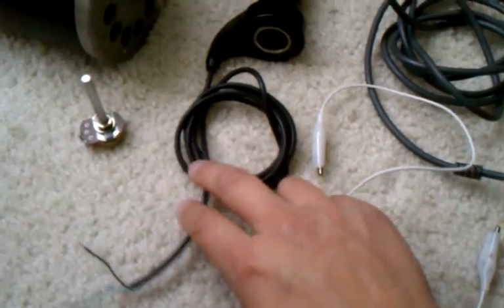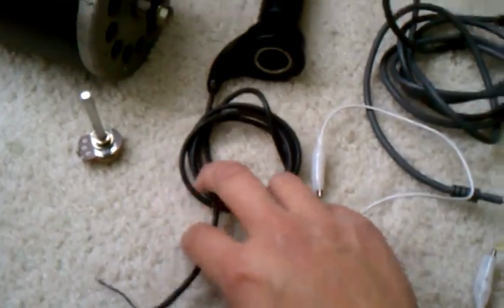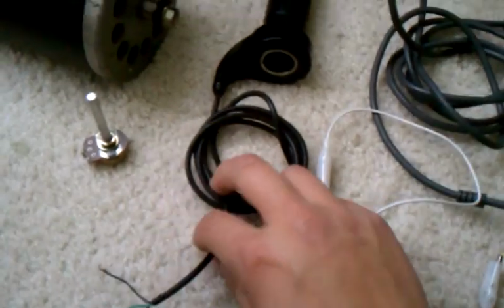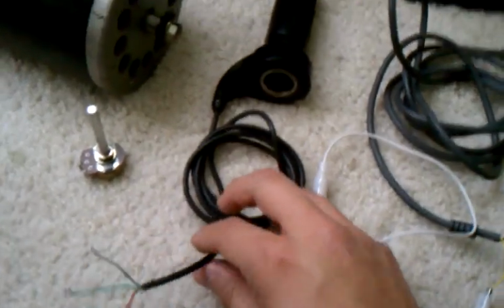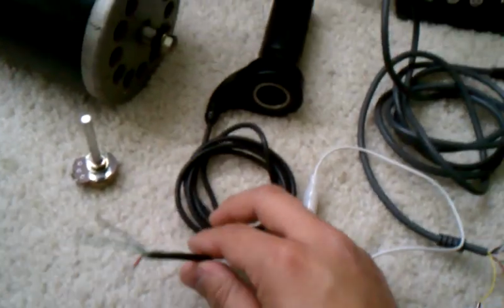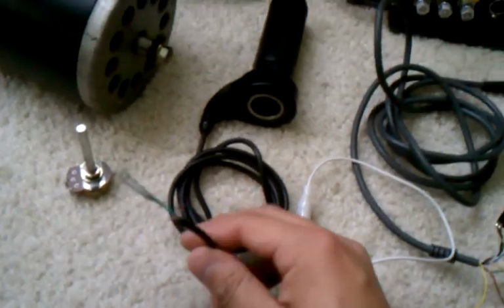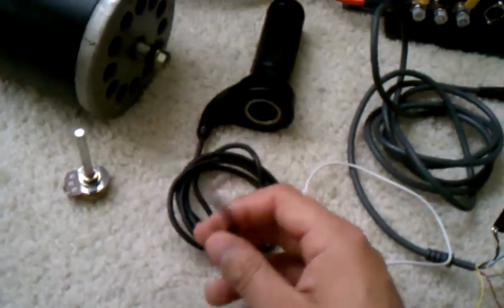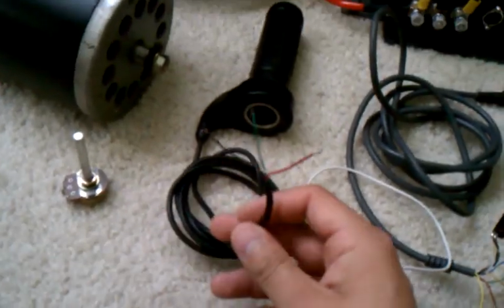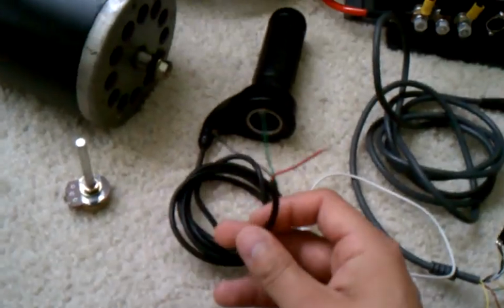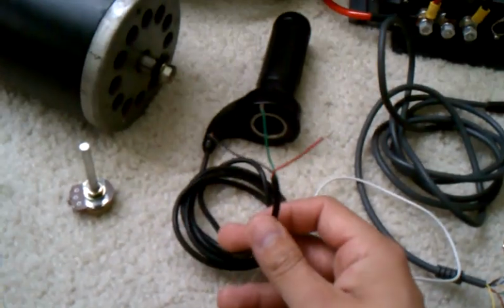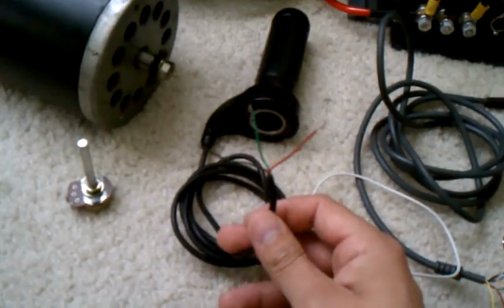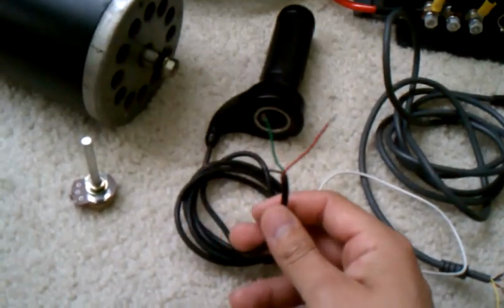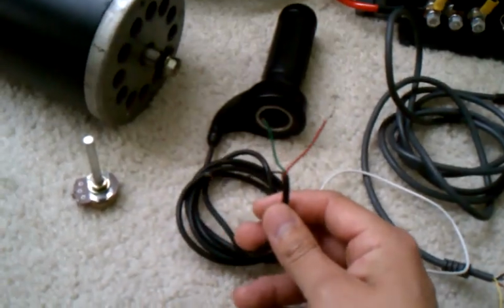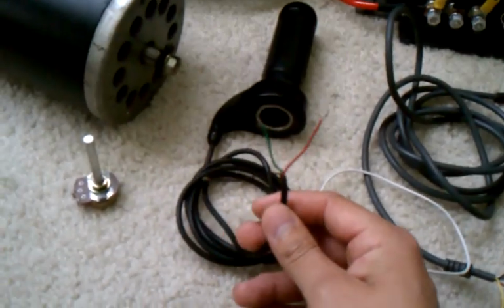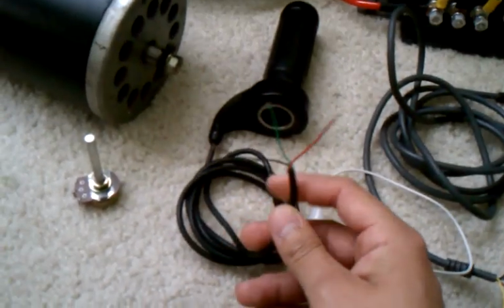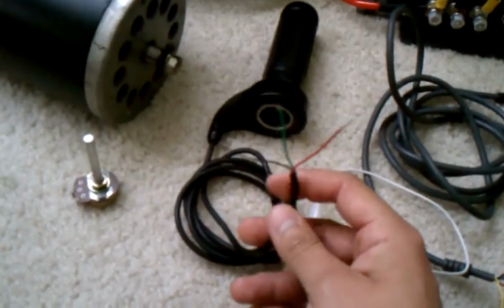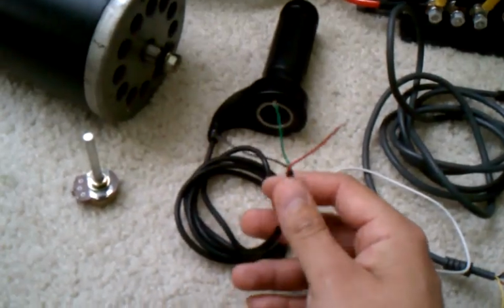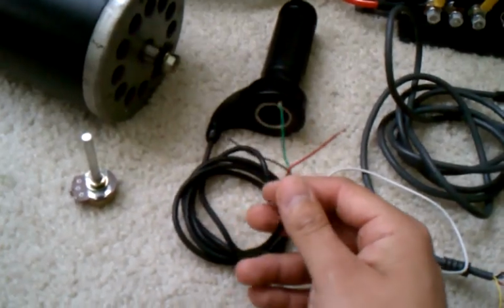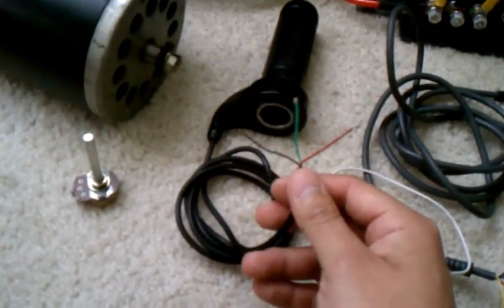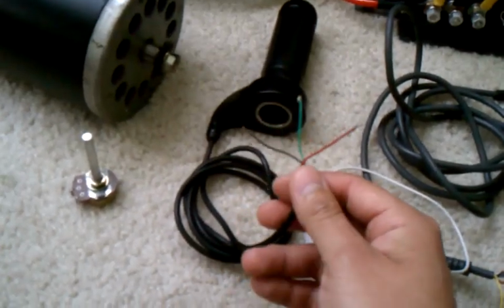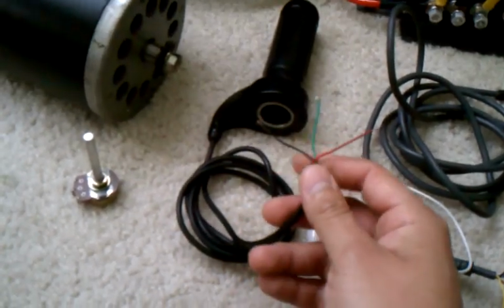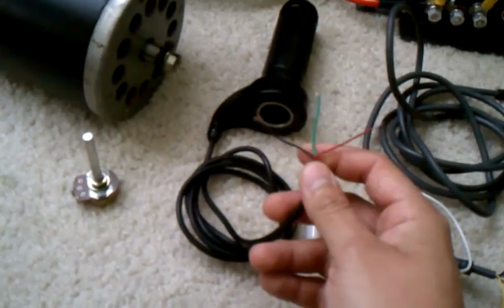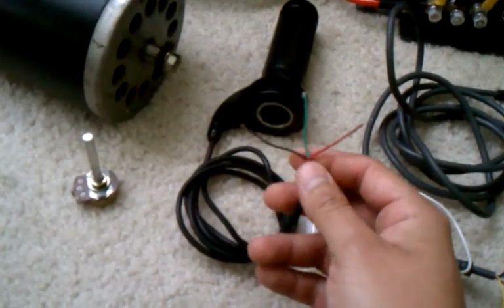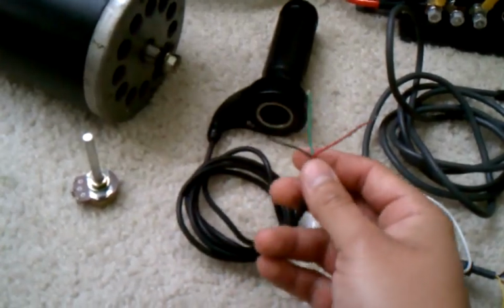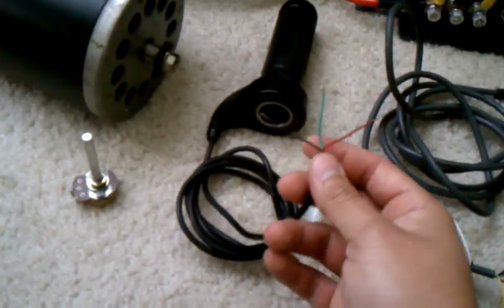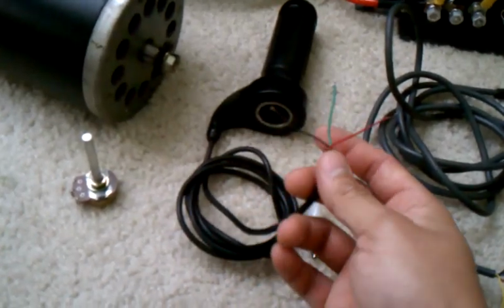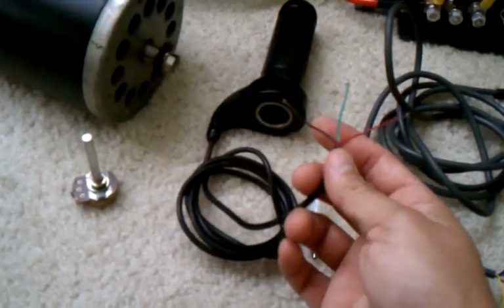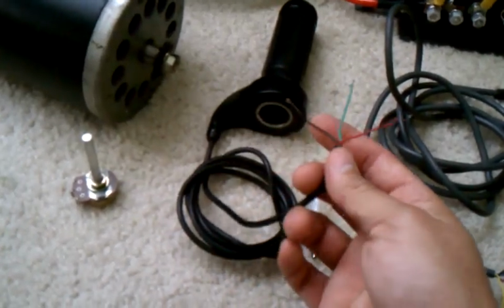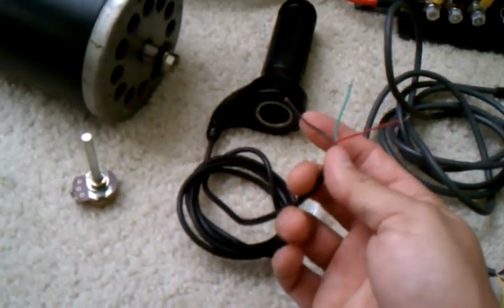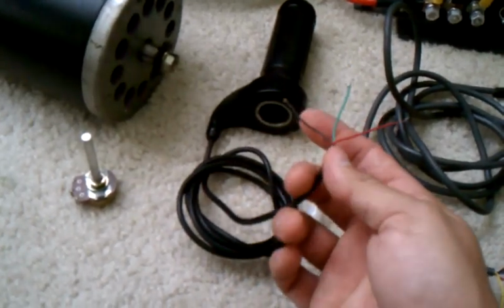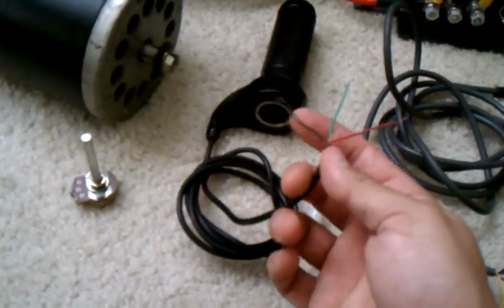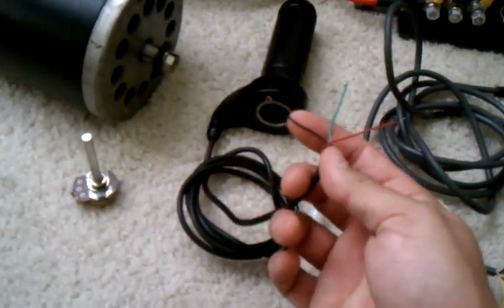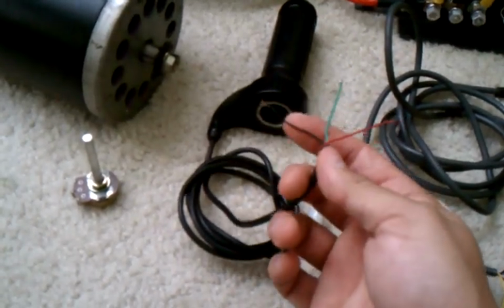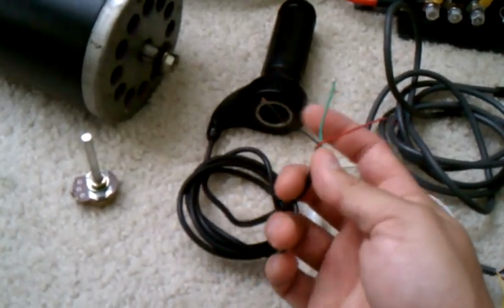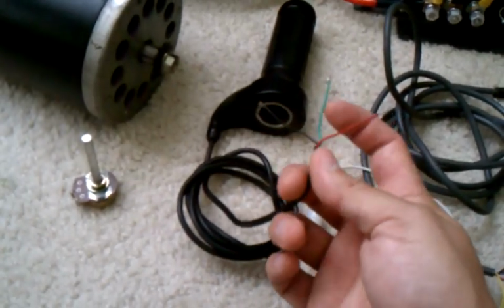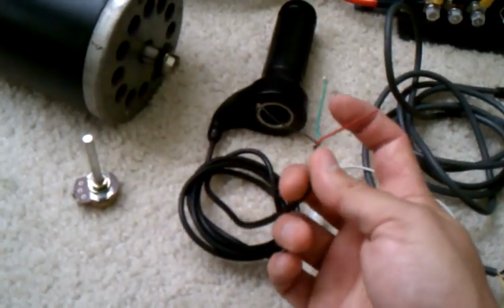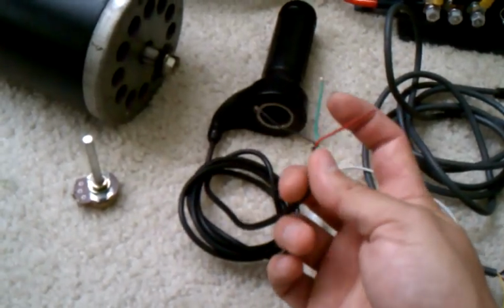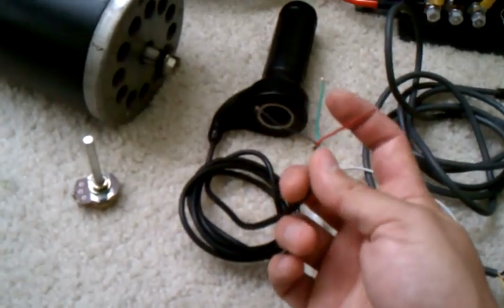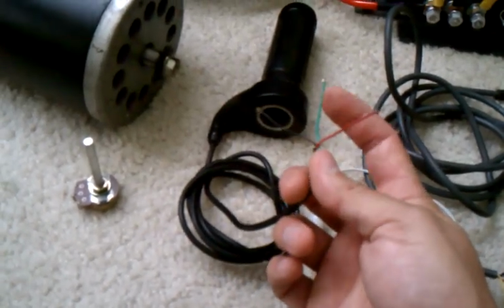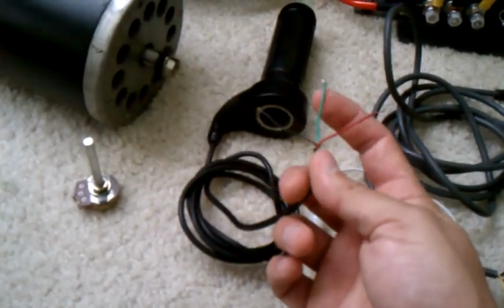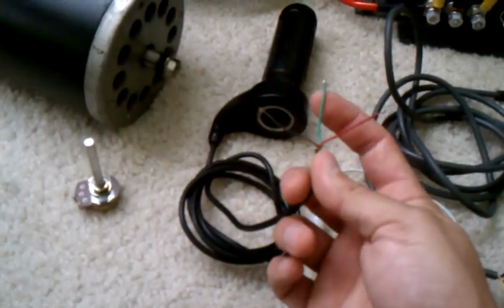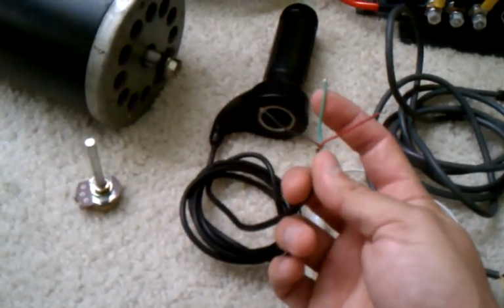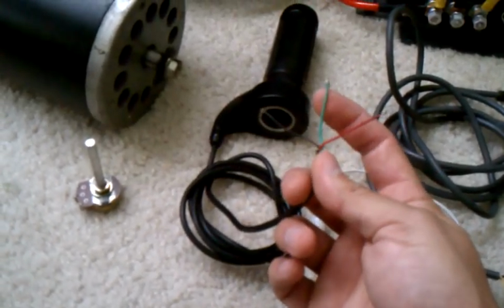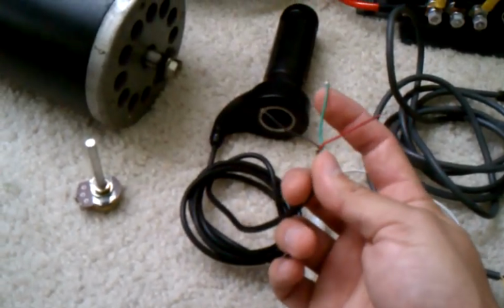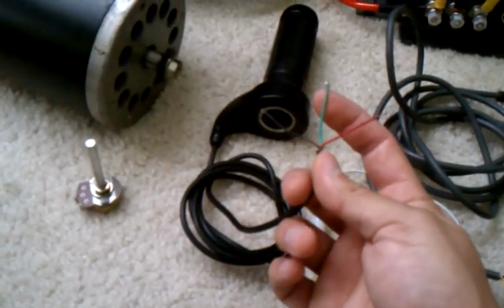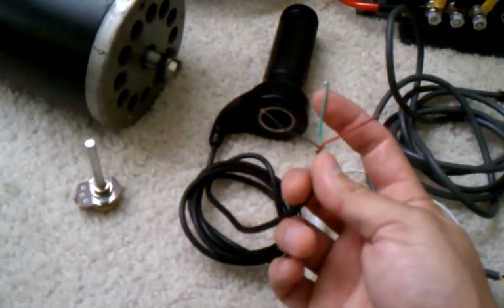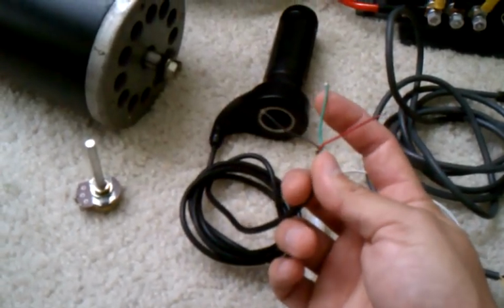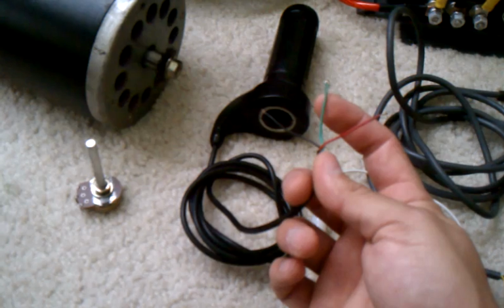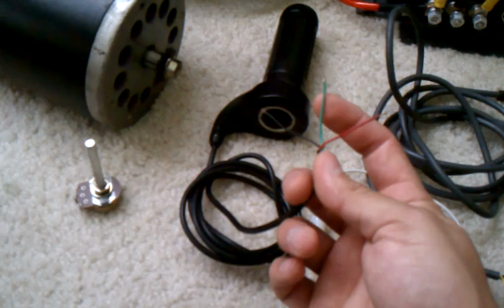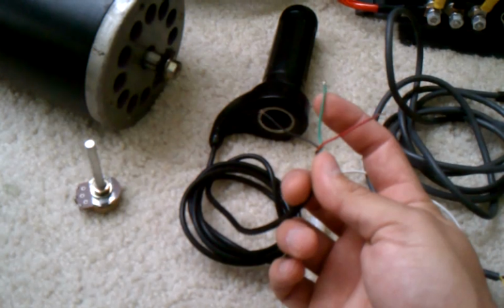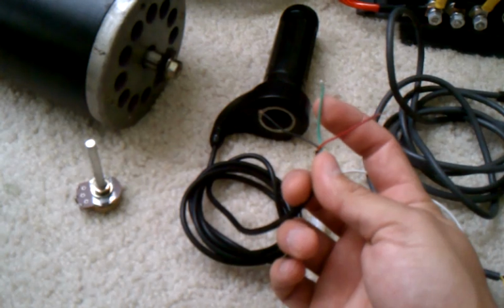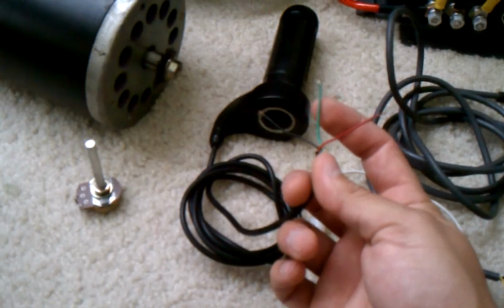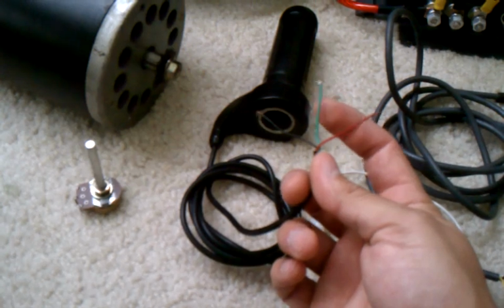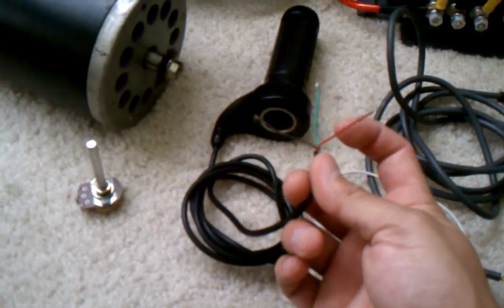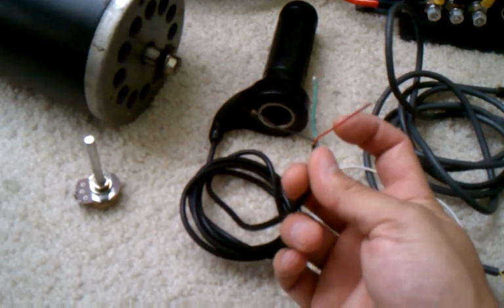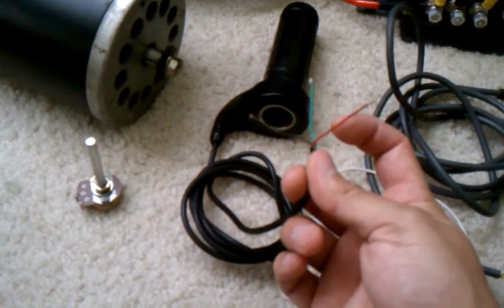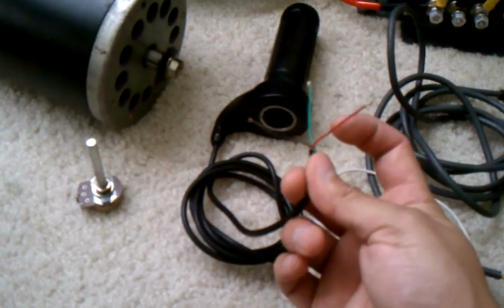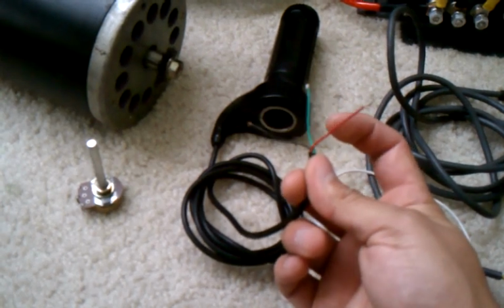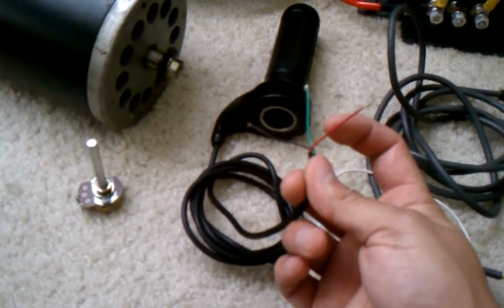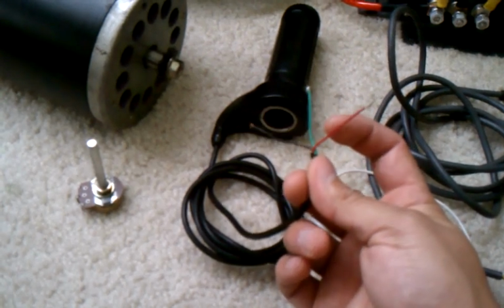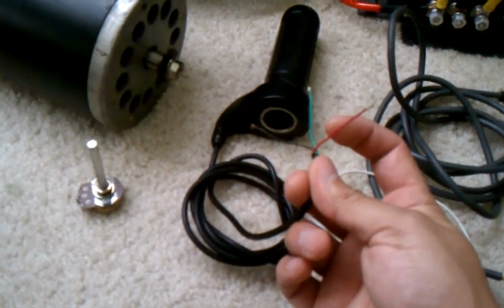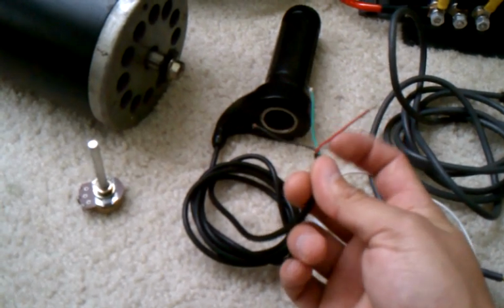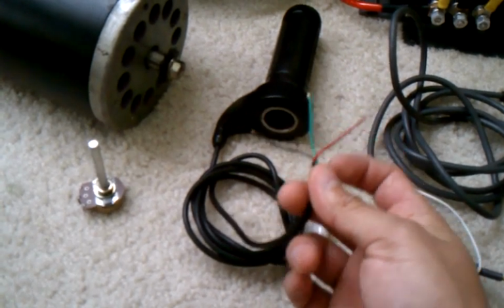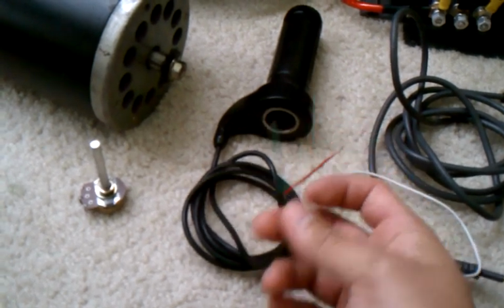Got a little twist grip throttle. The three wires are ground, this is the one for the voltage out, and then the positive.